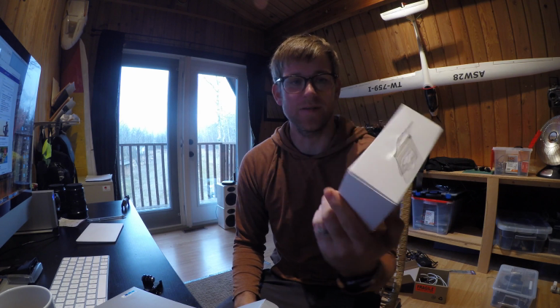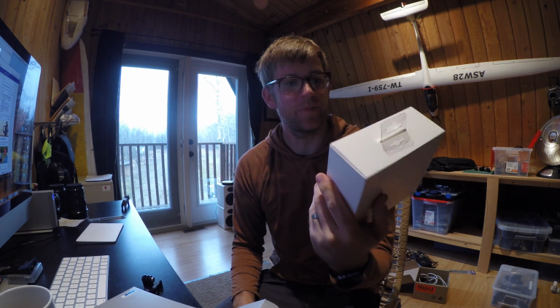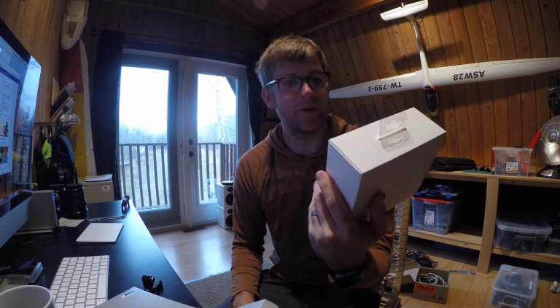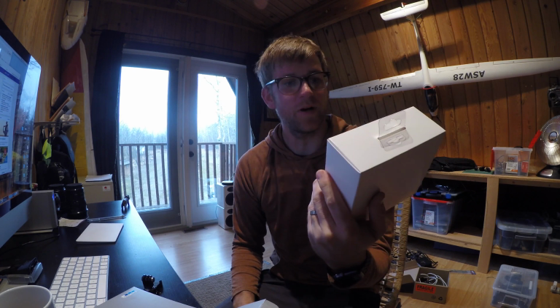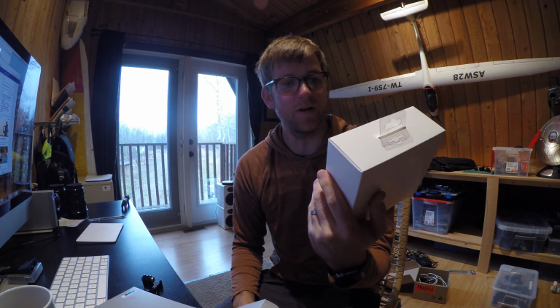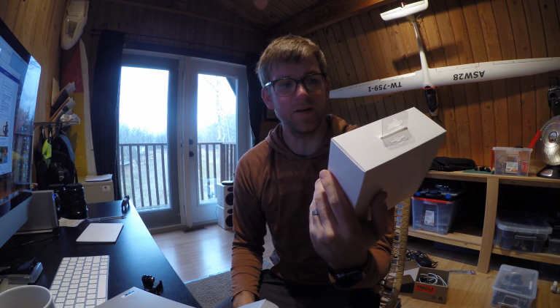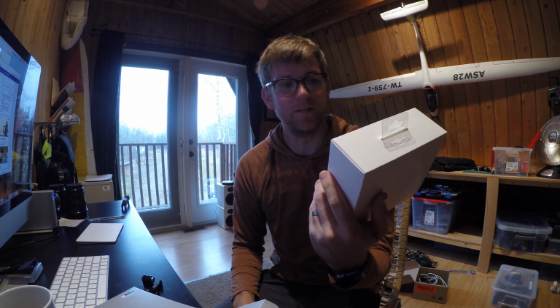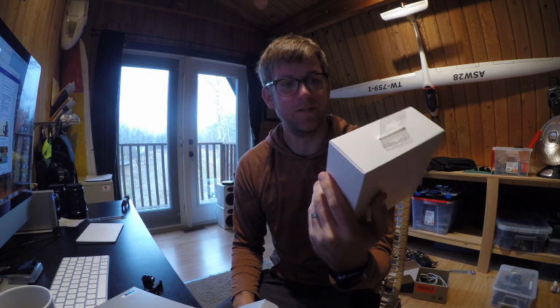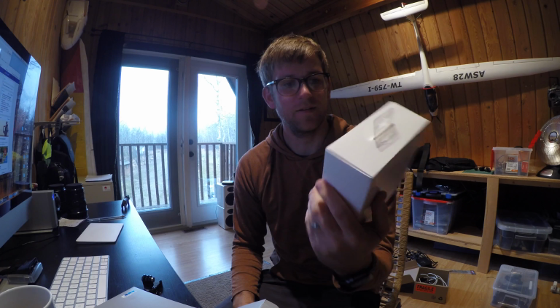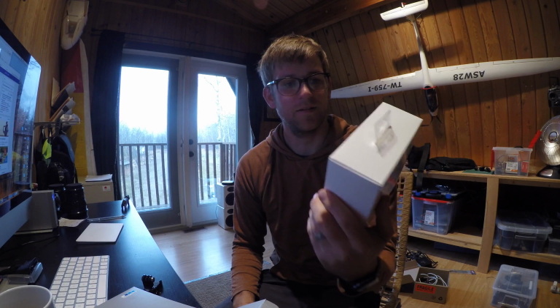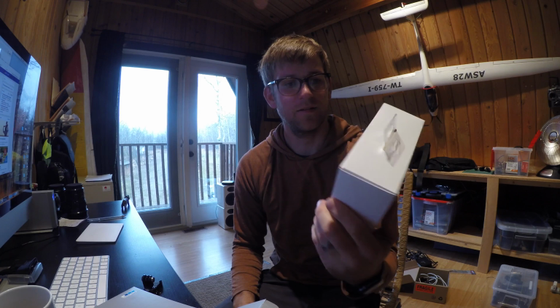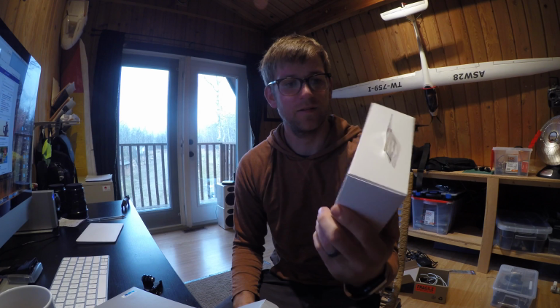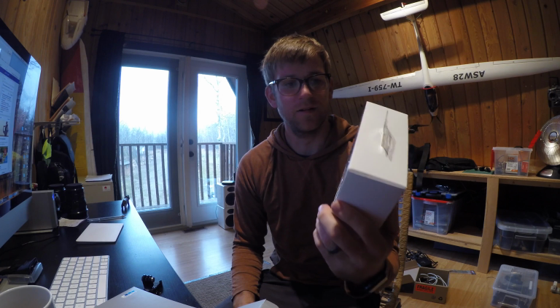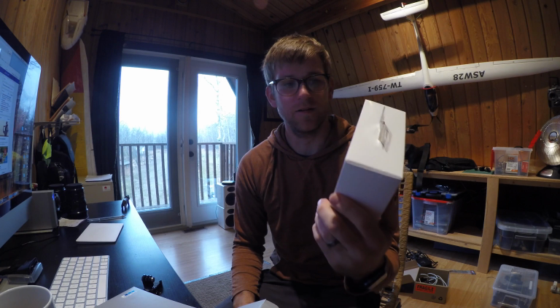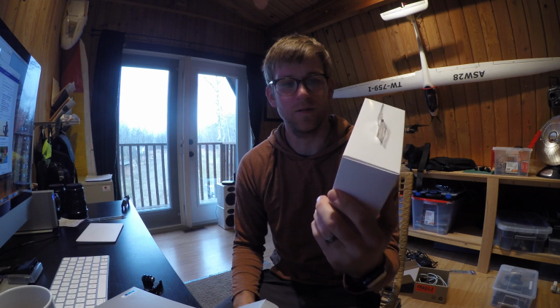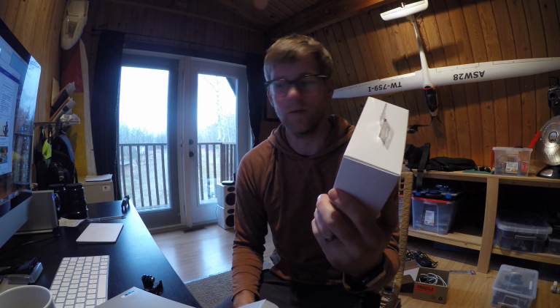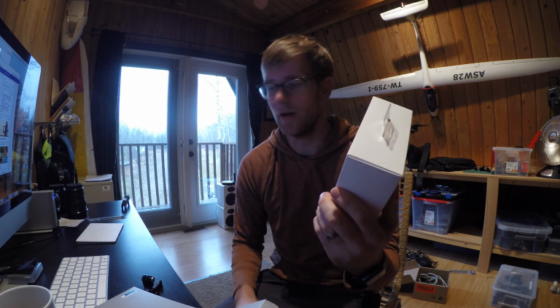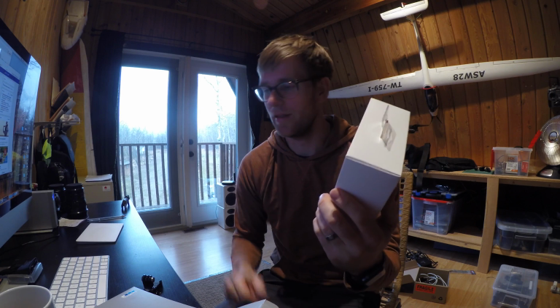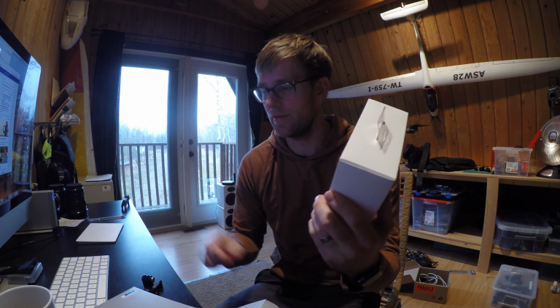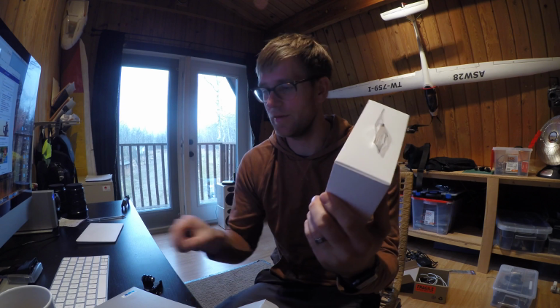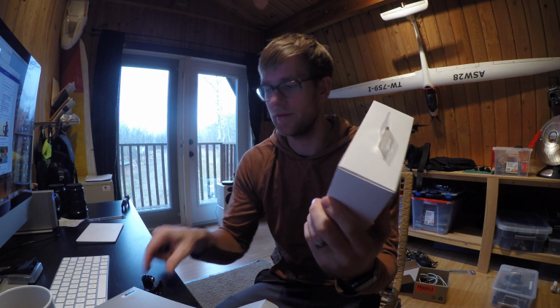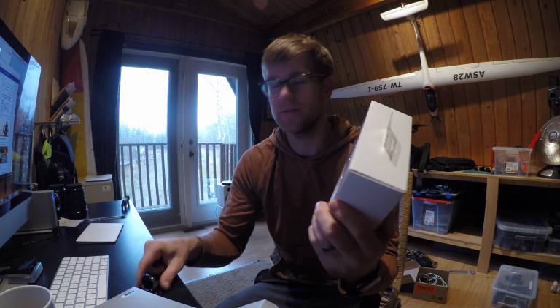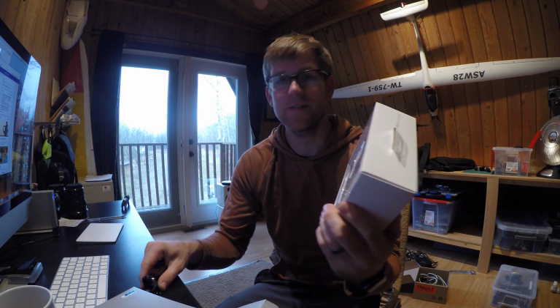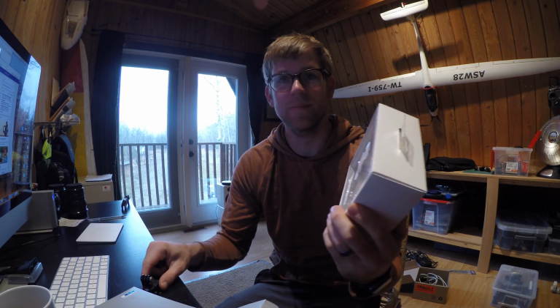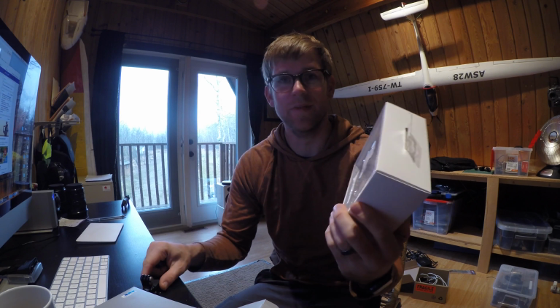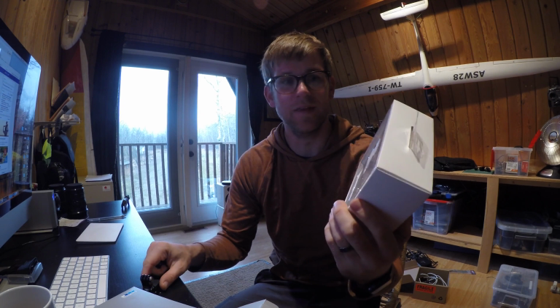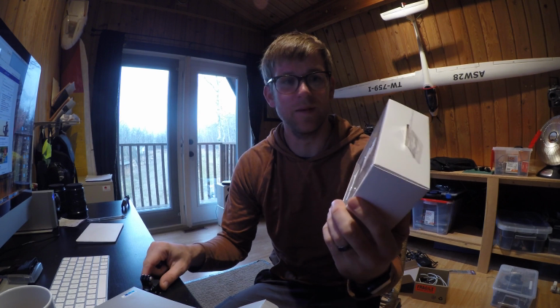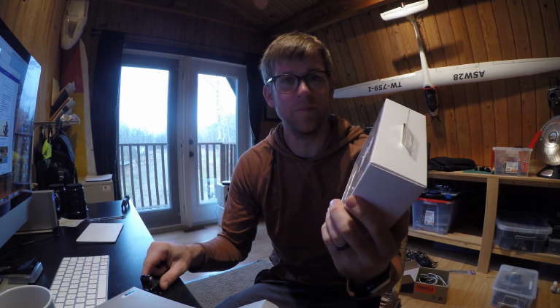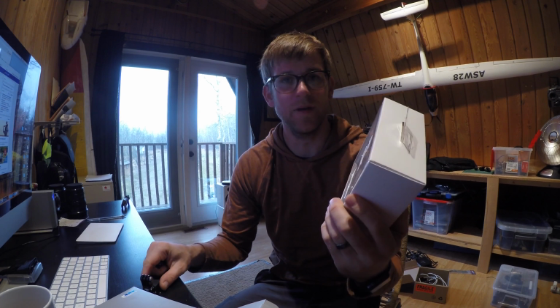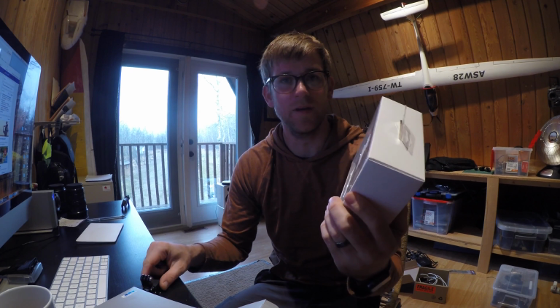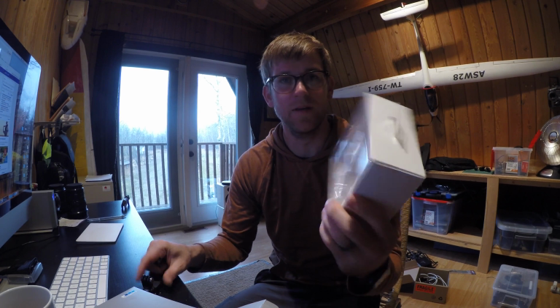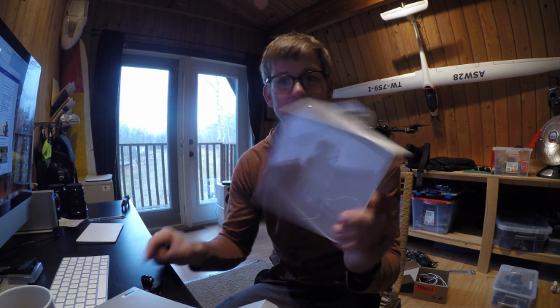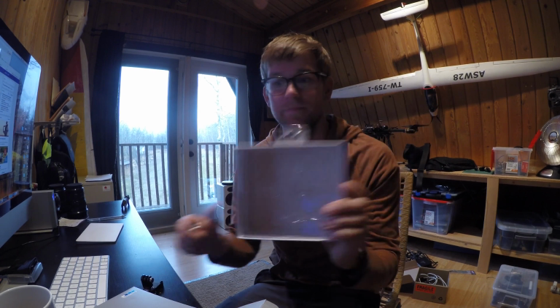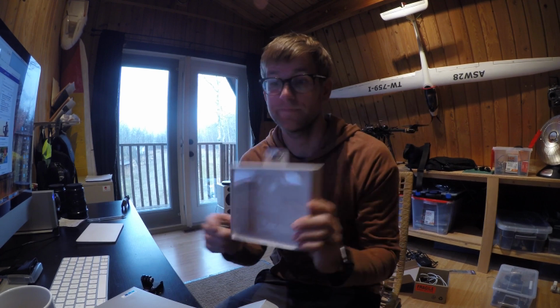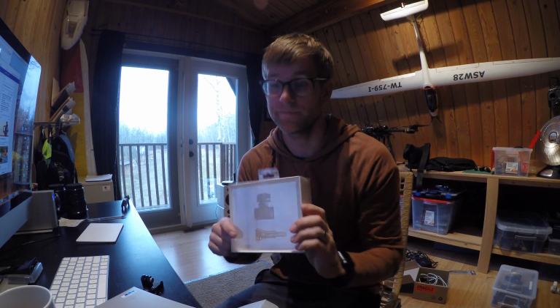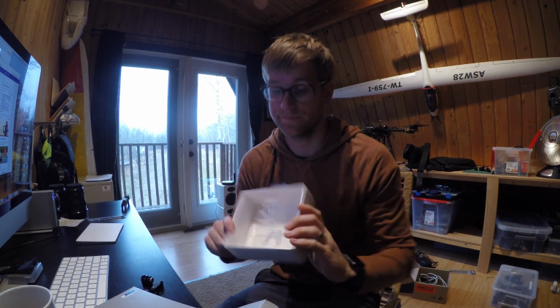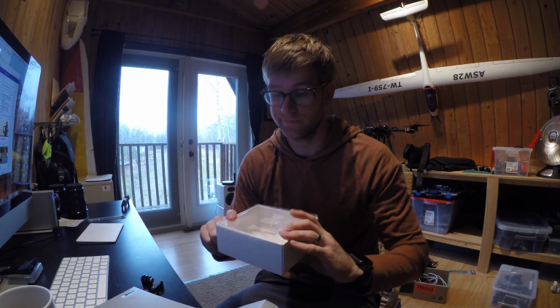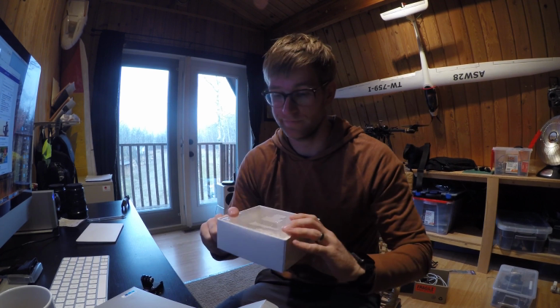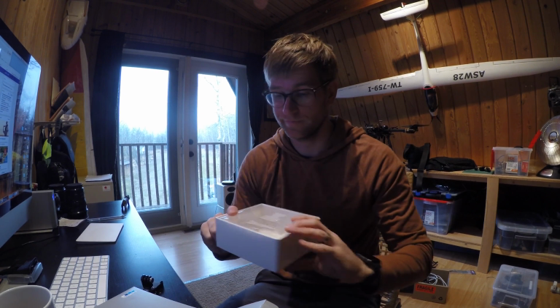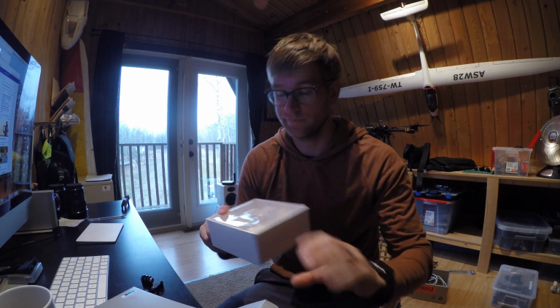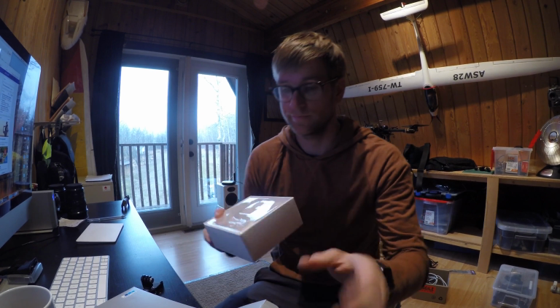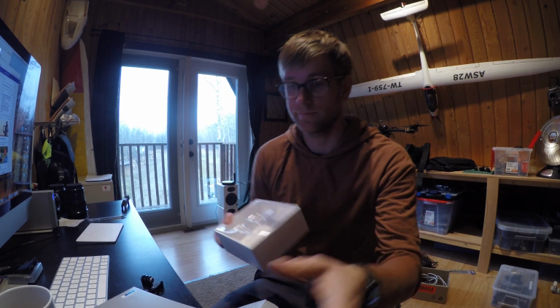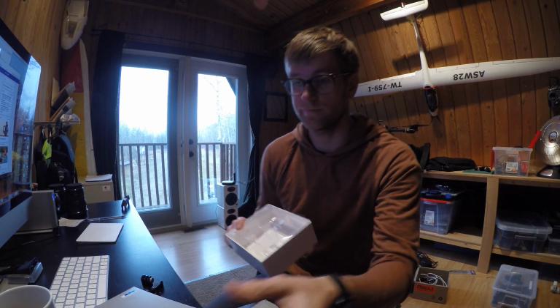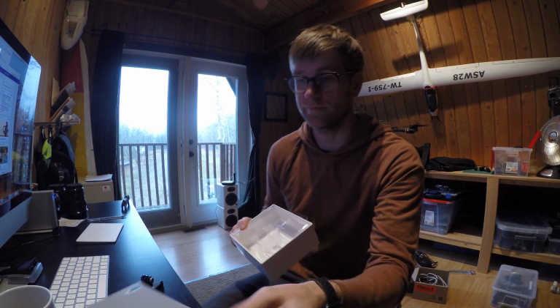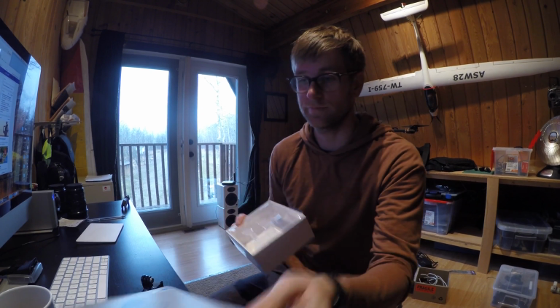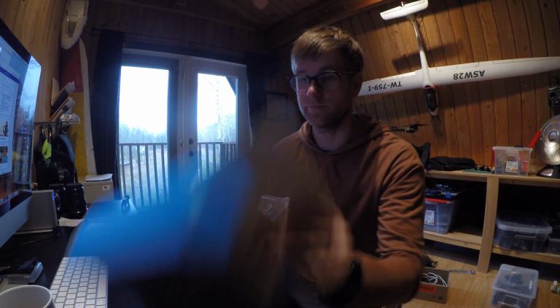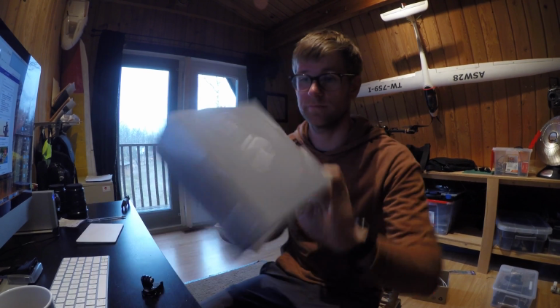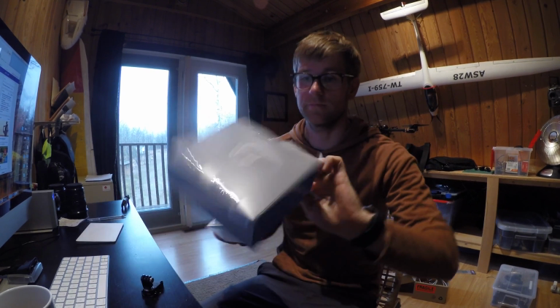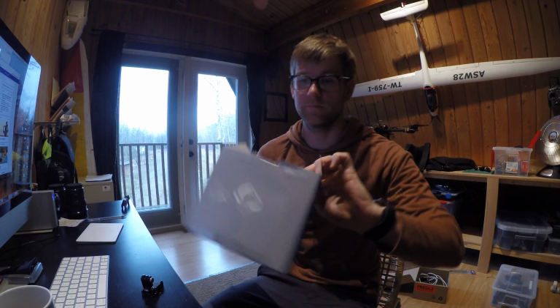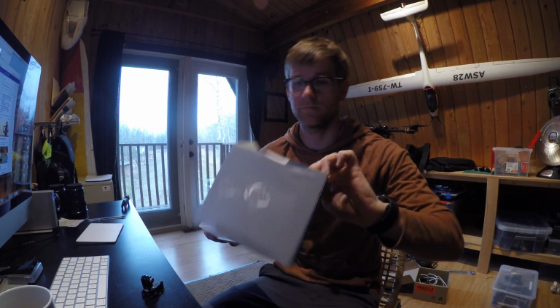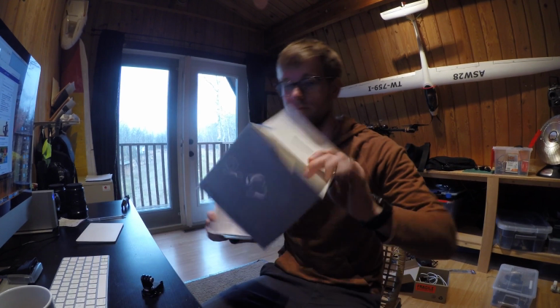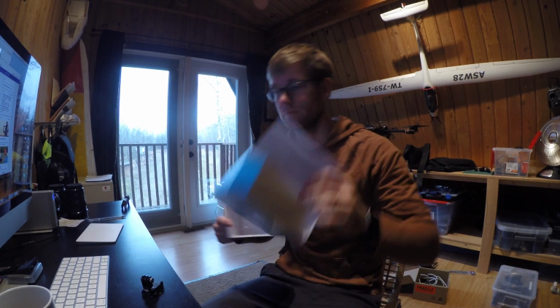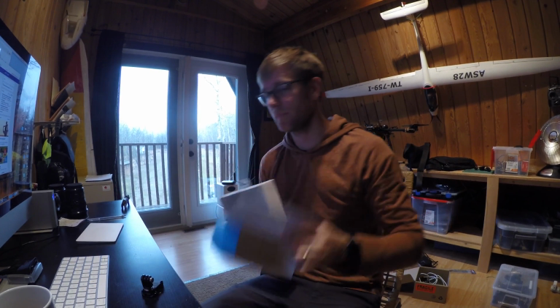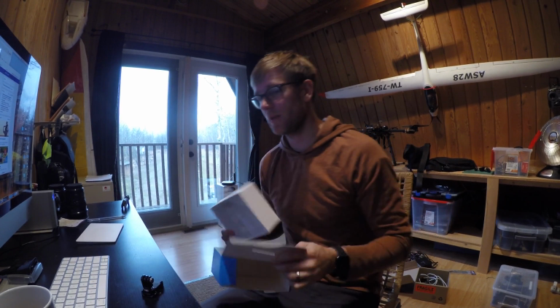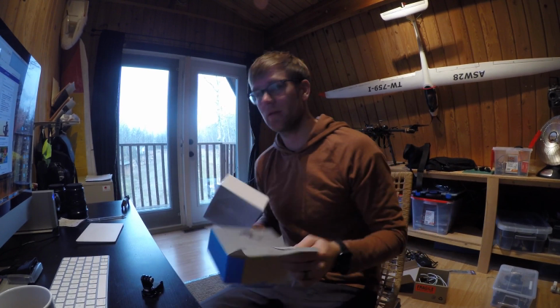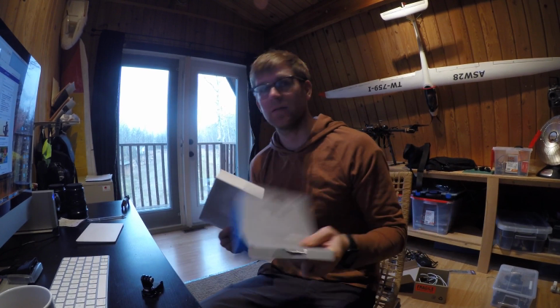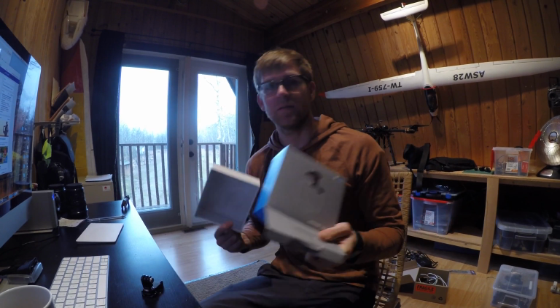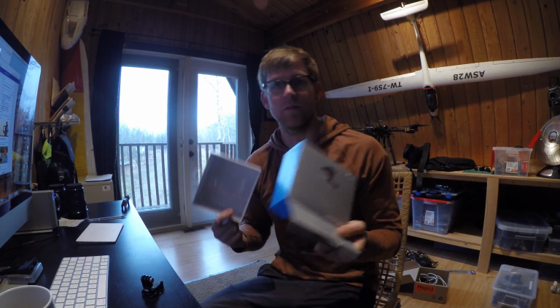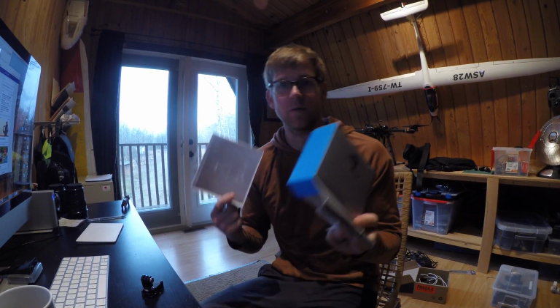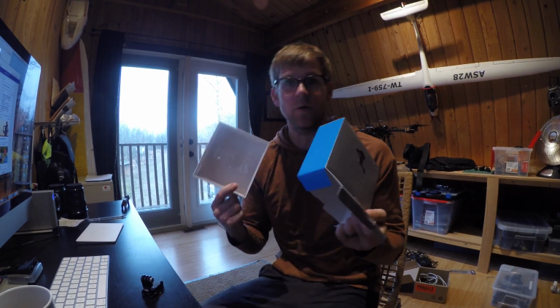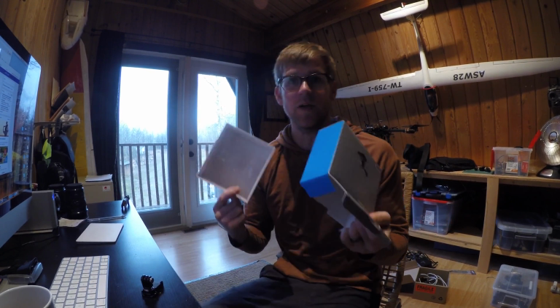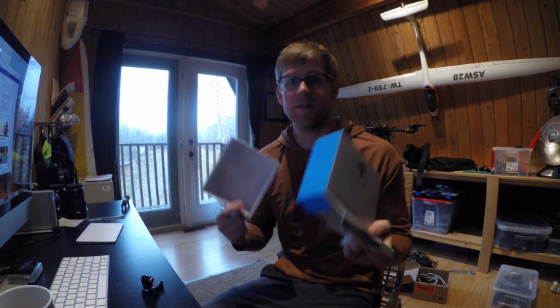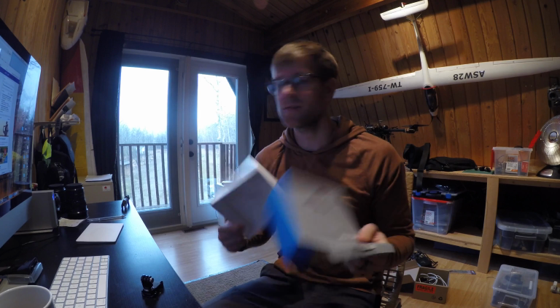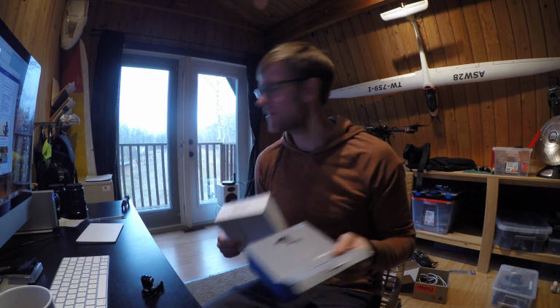There's a huge box for this product. I don't know why they would use something that big — what a waste.